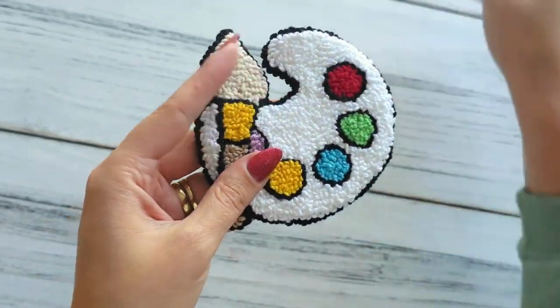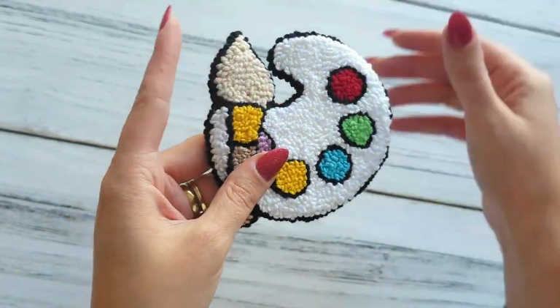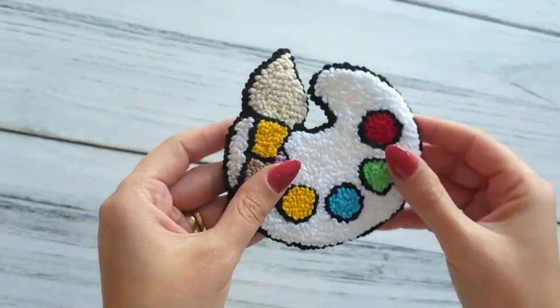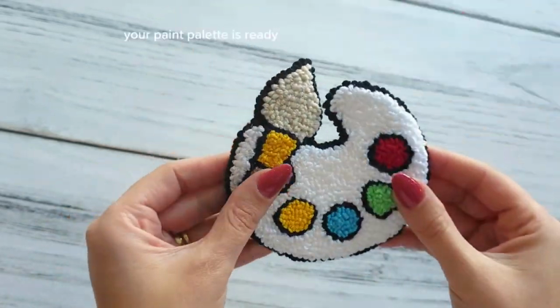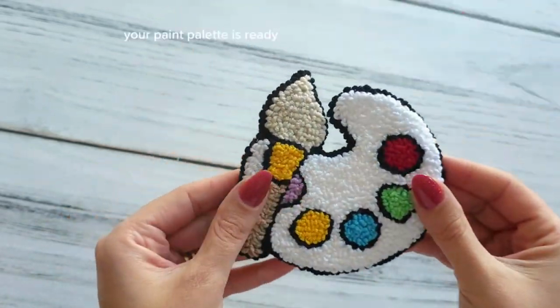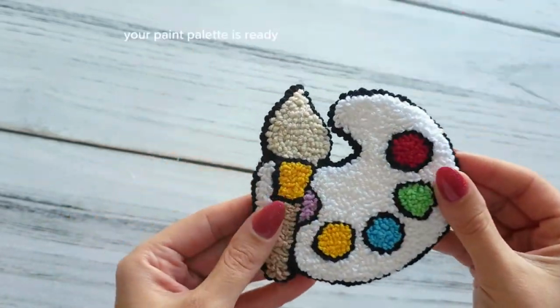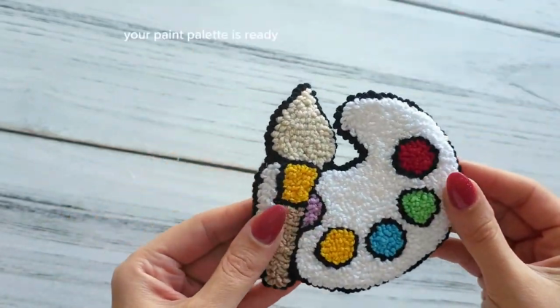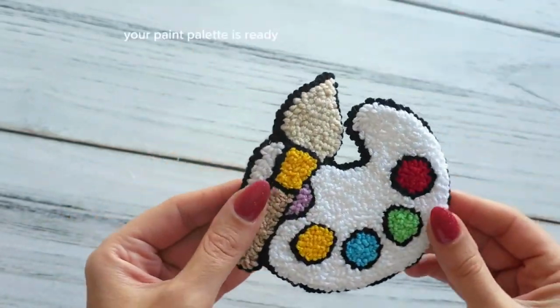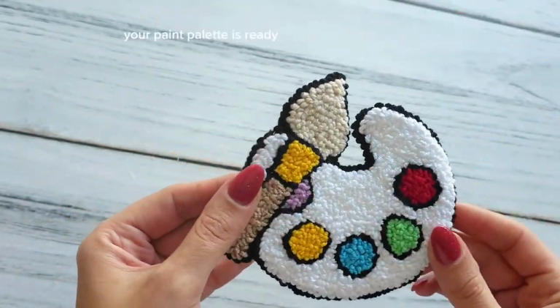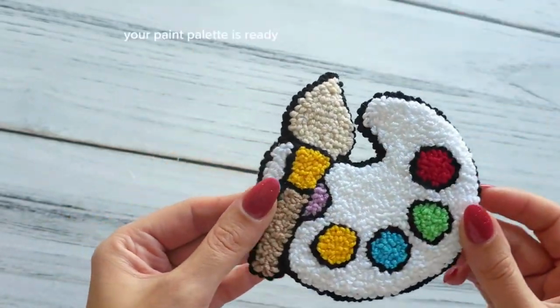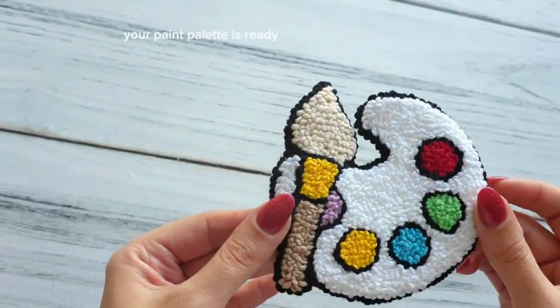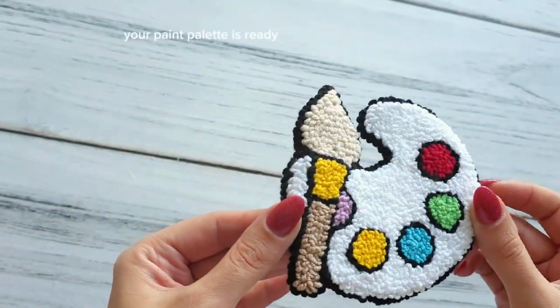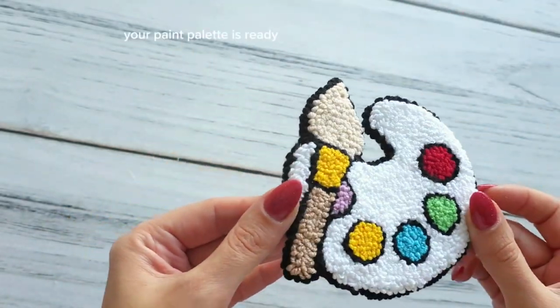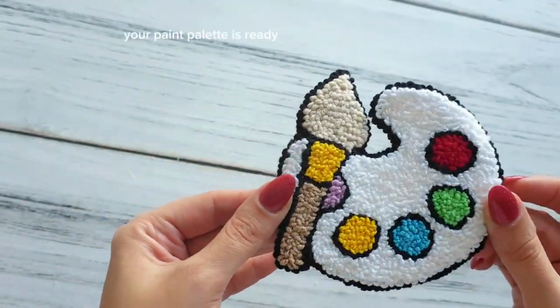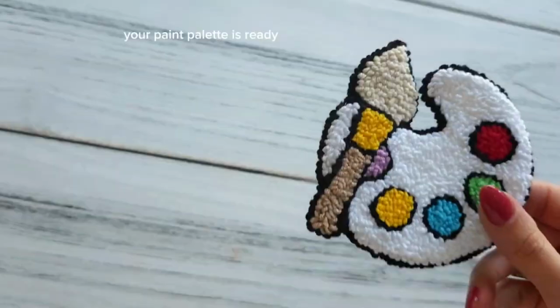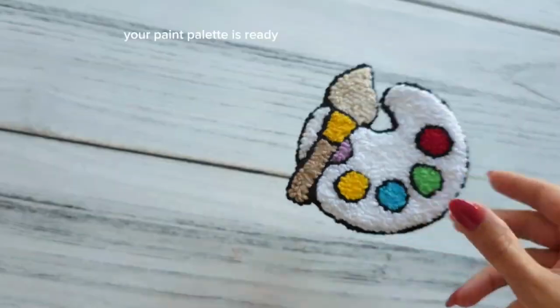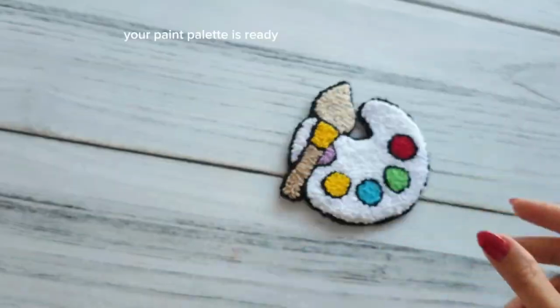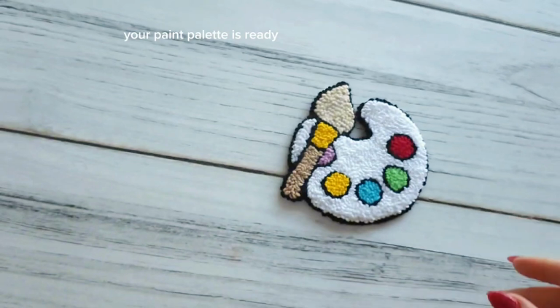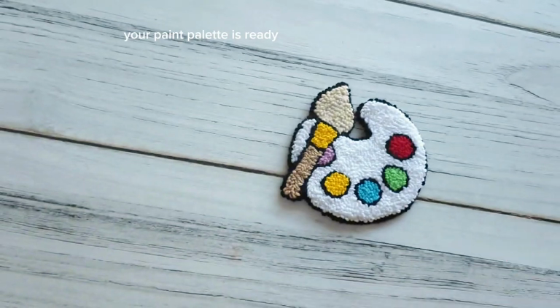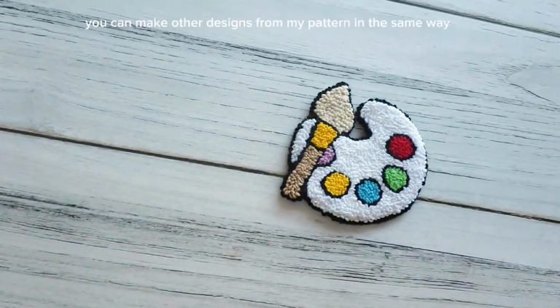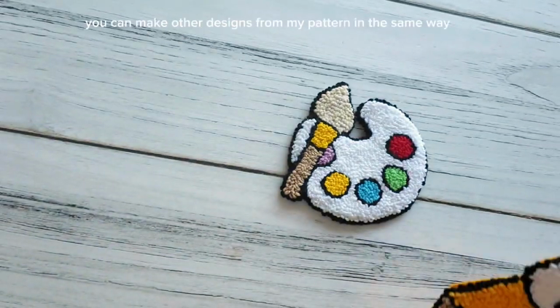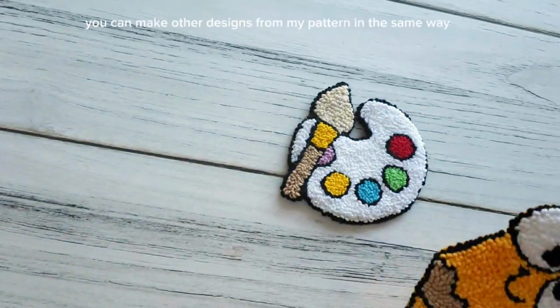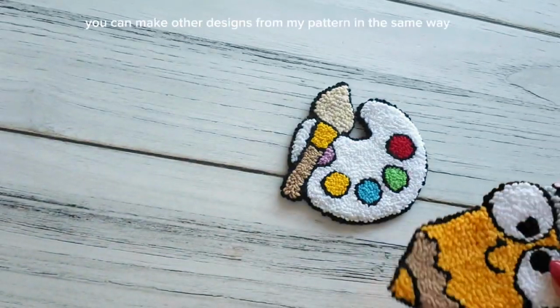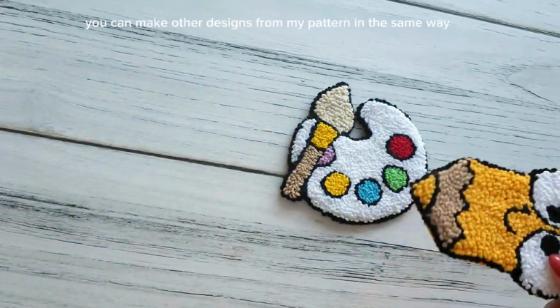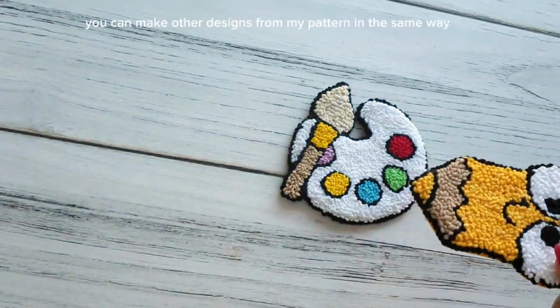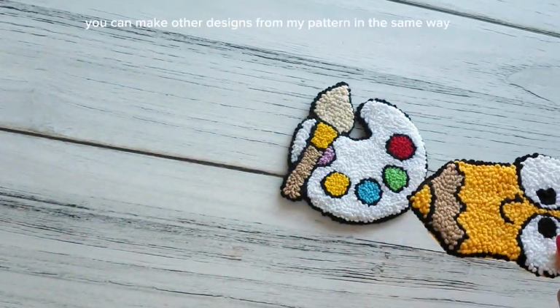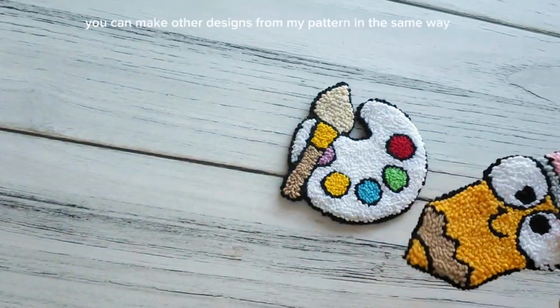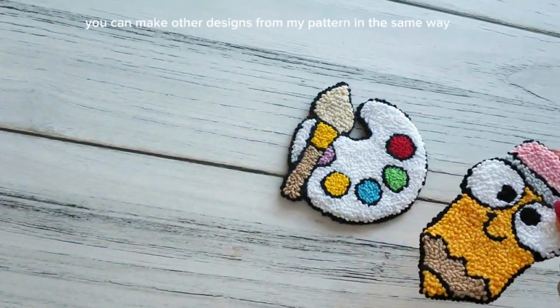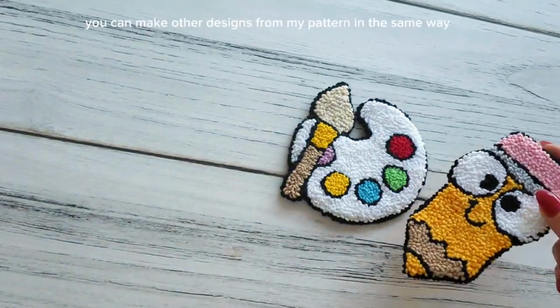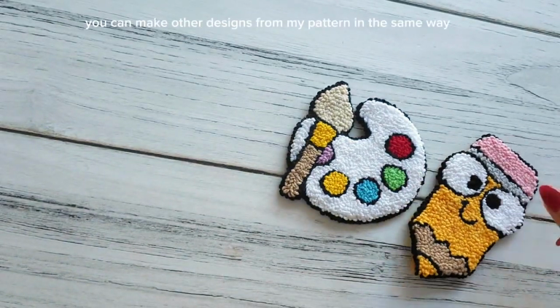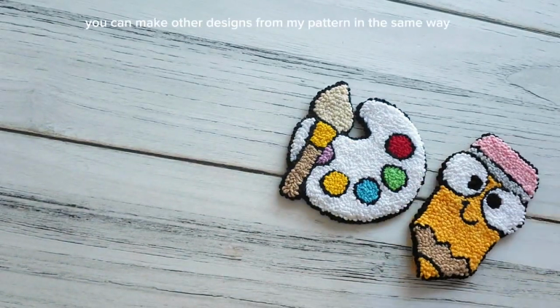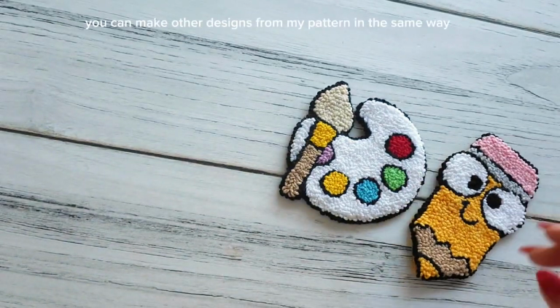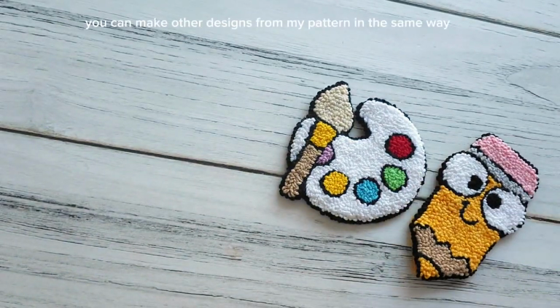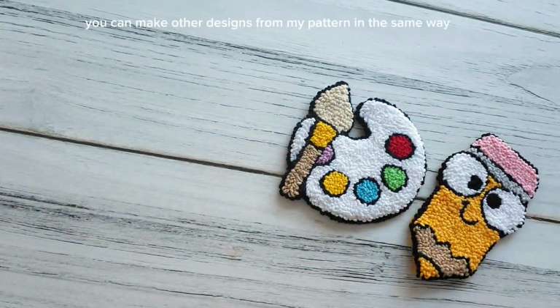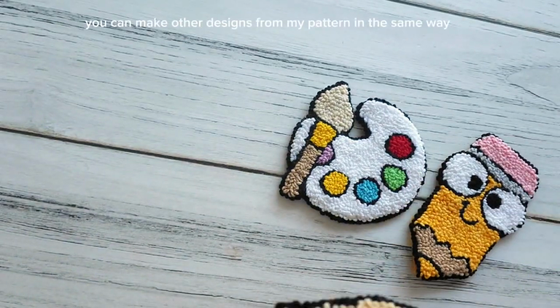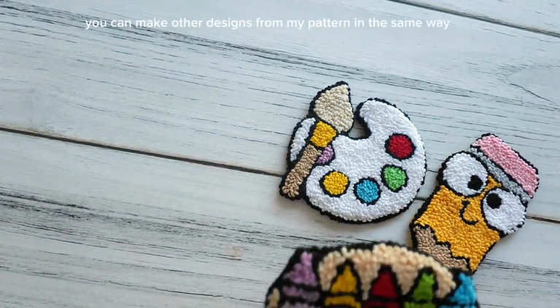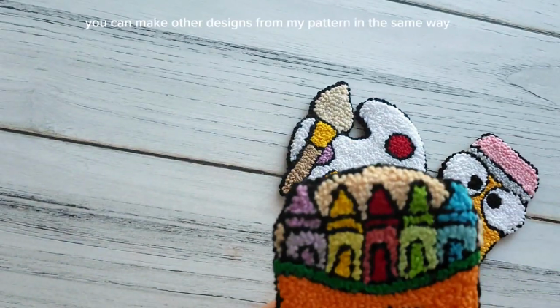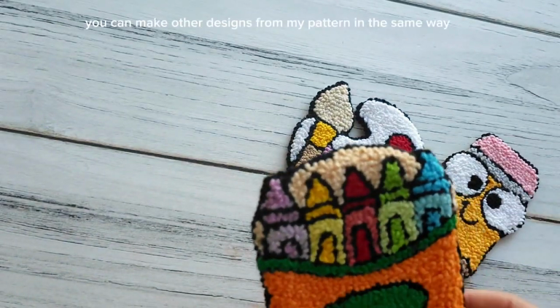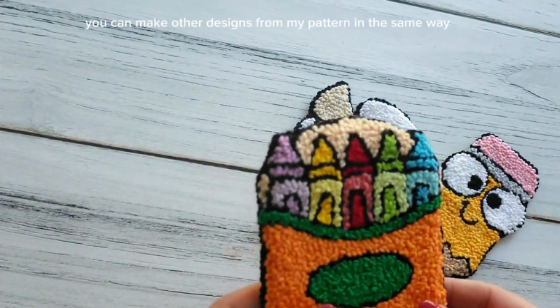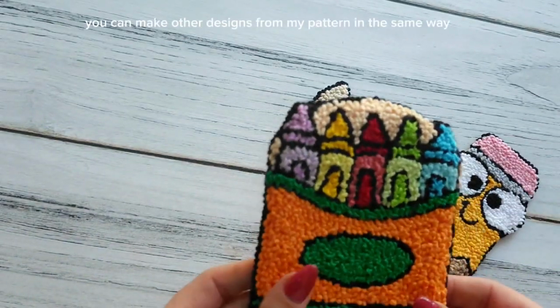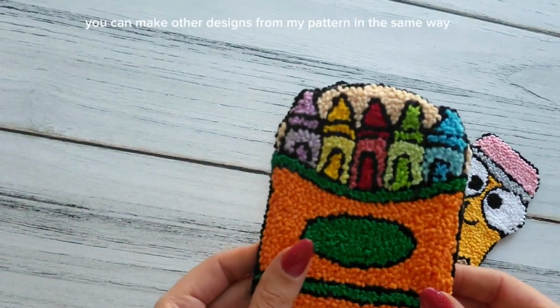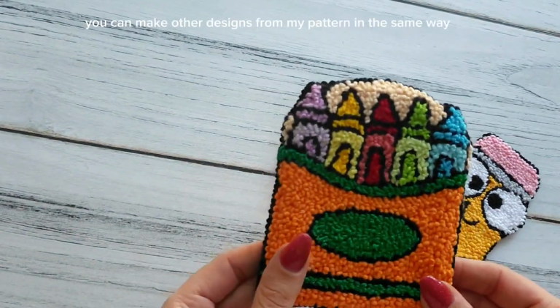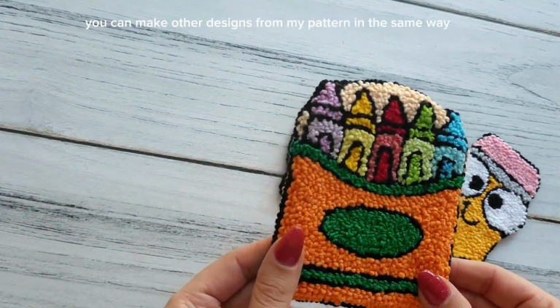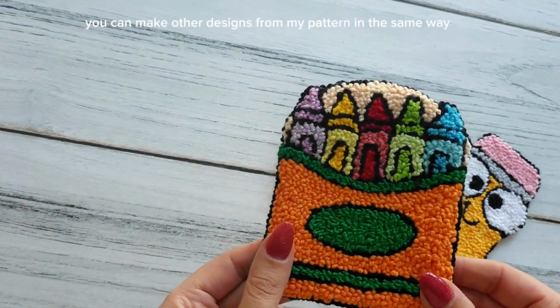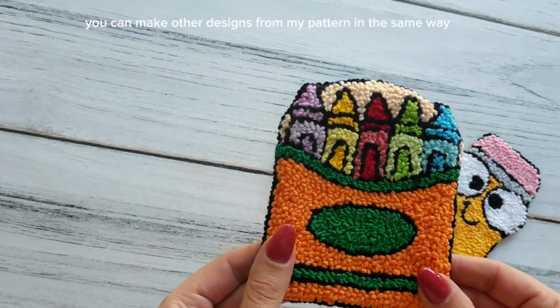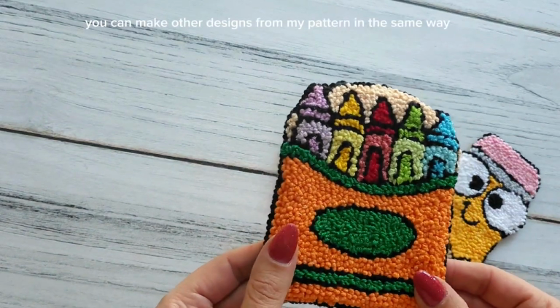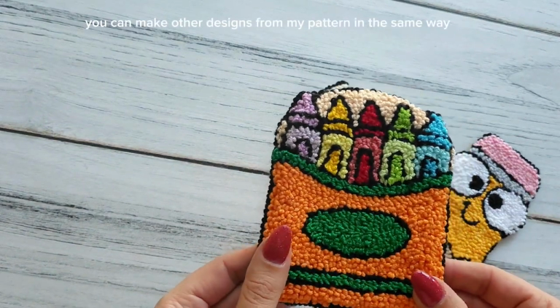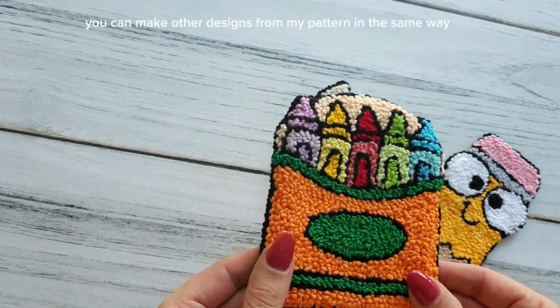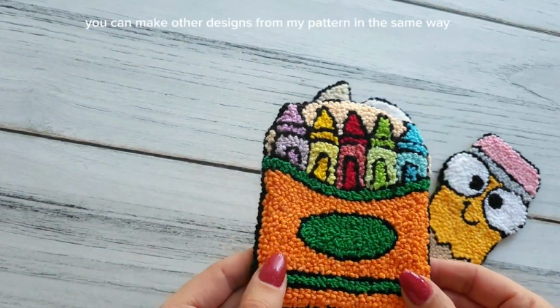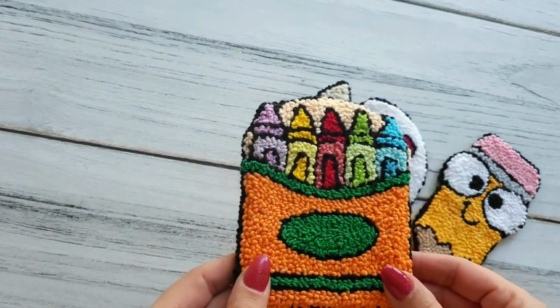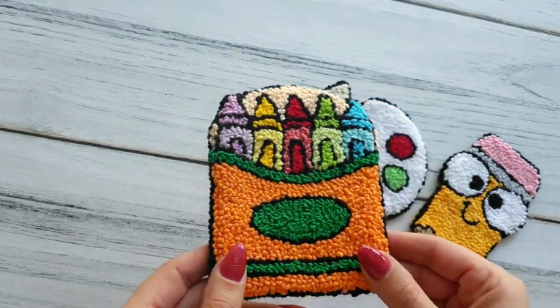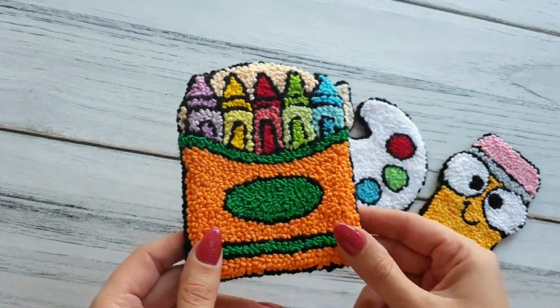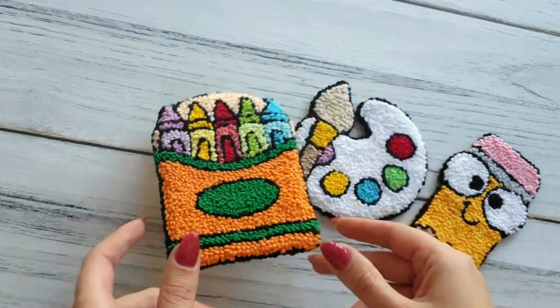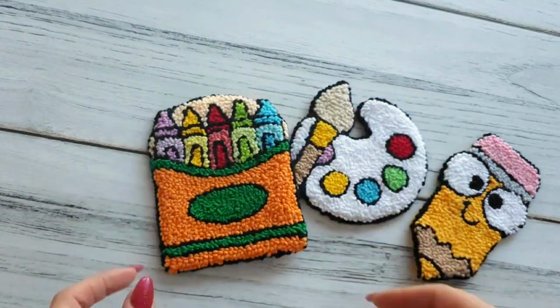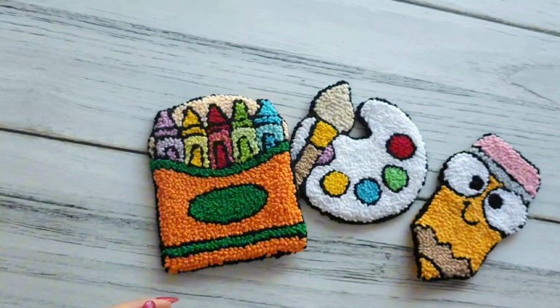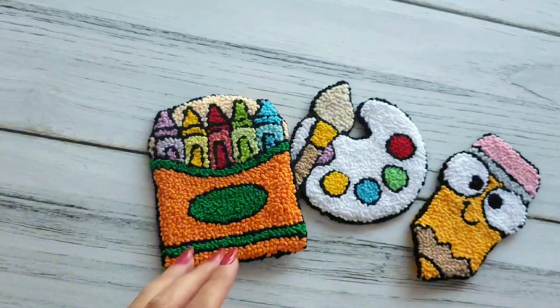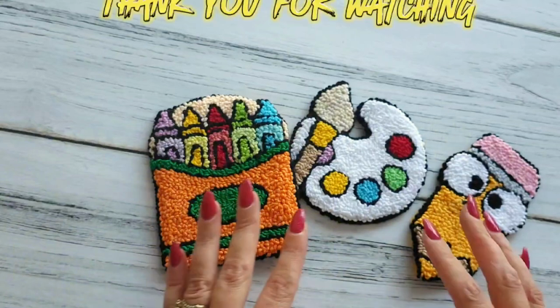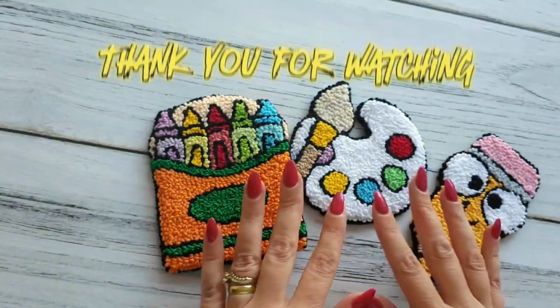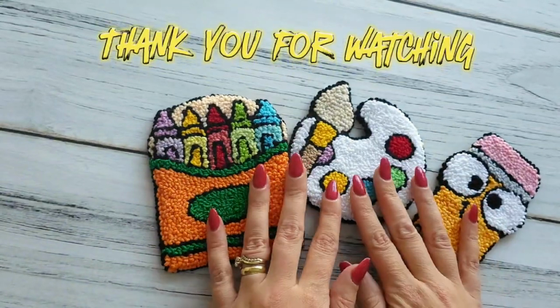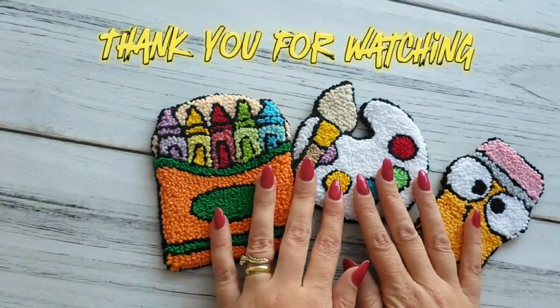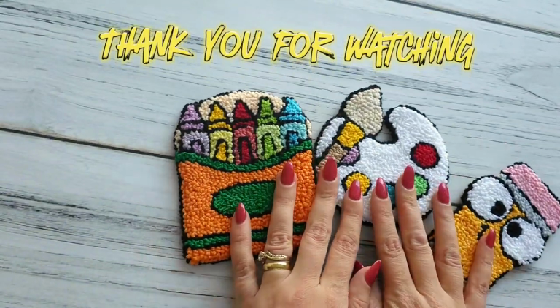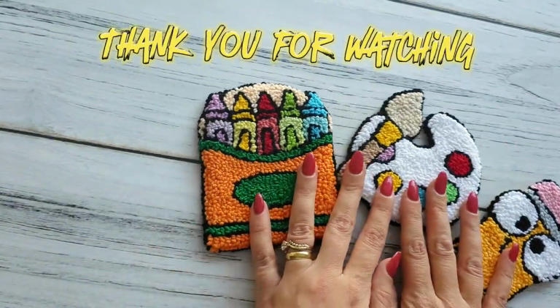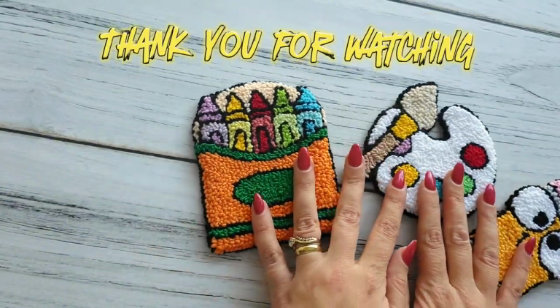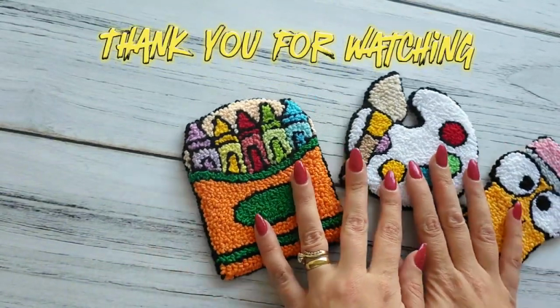Your paint palette is ready. You can make other designs from my pattern in the same way. Thank you for watching.